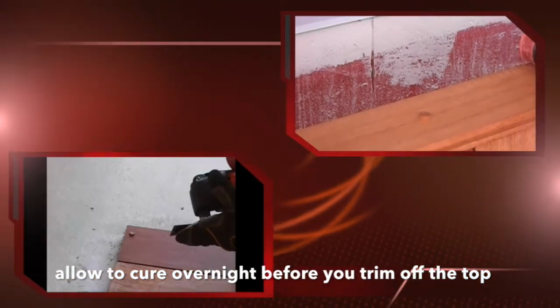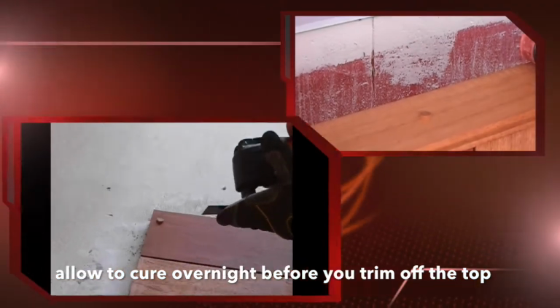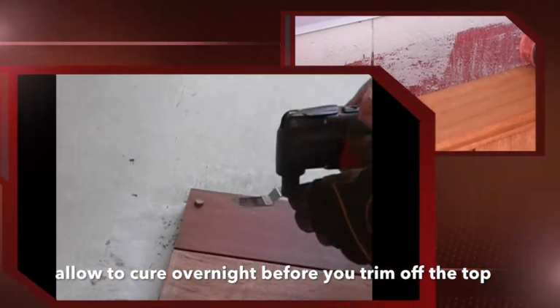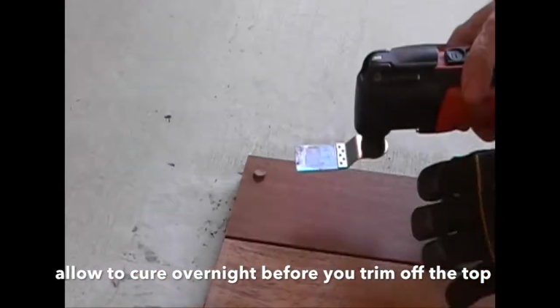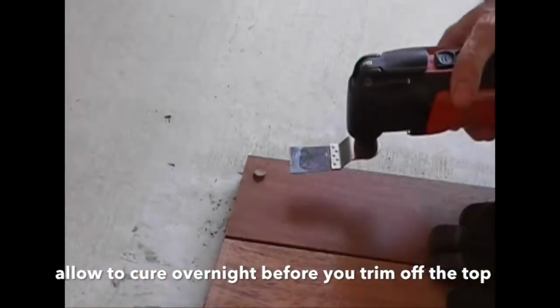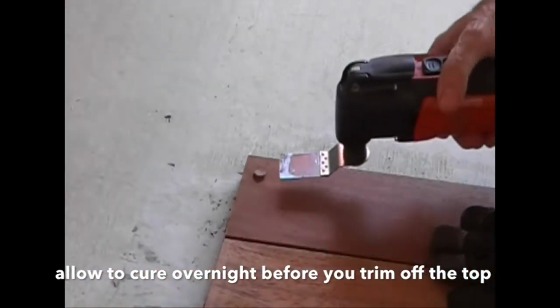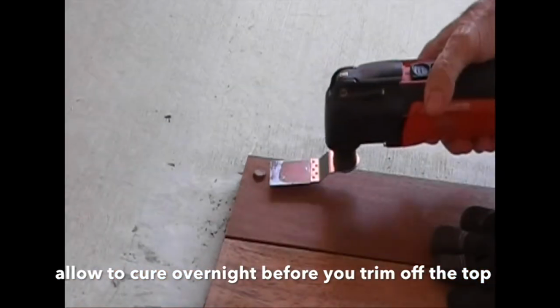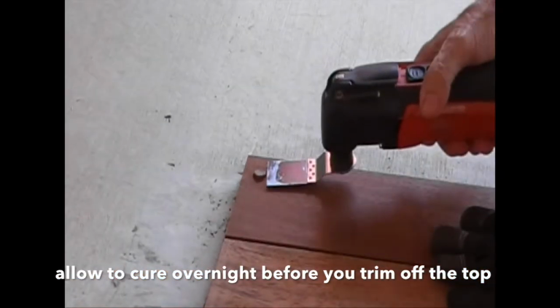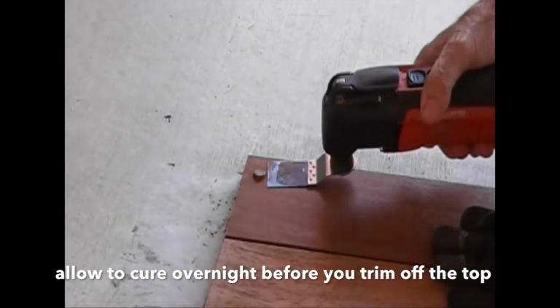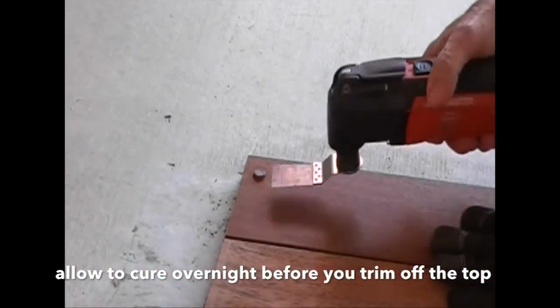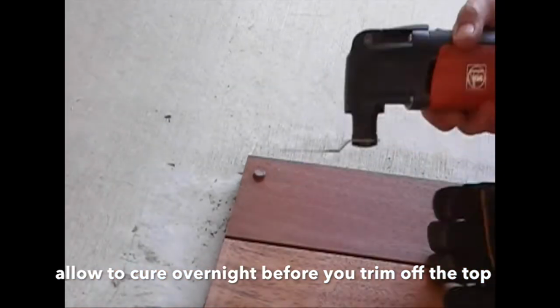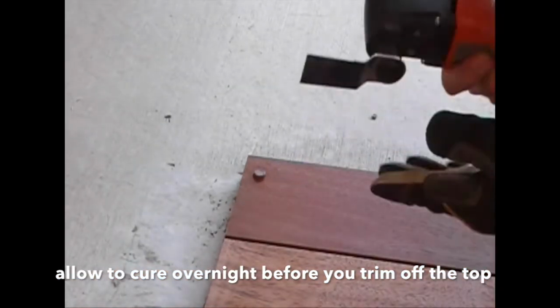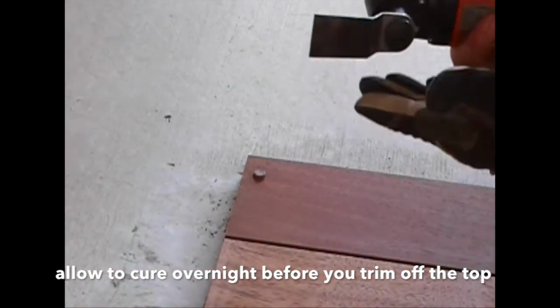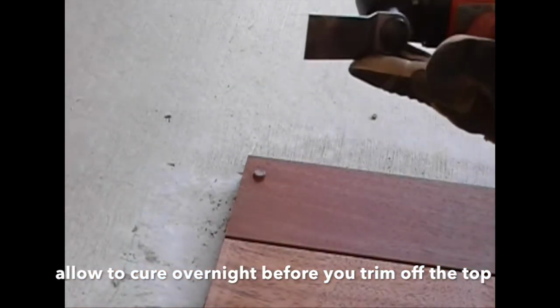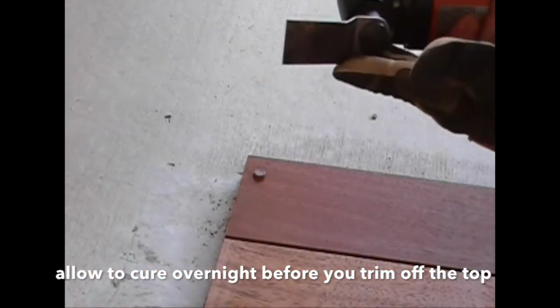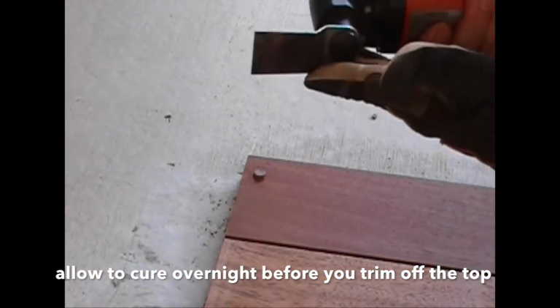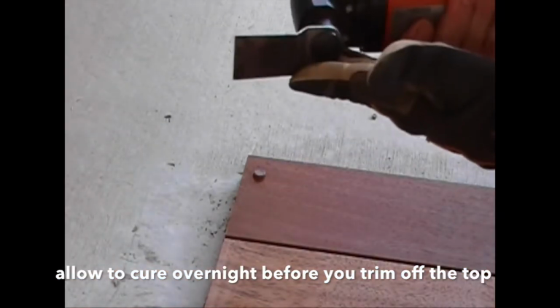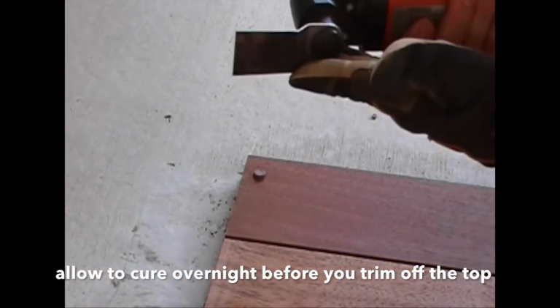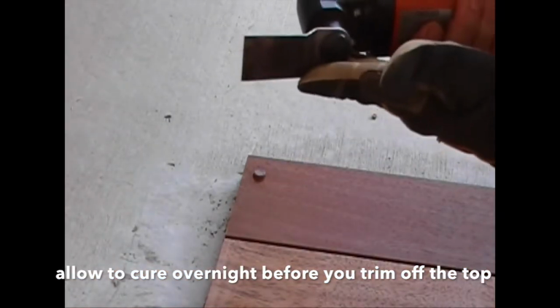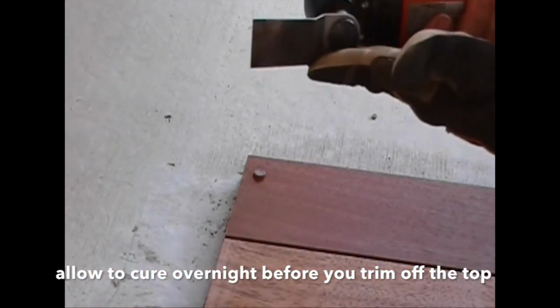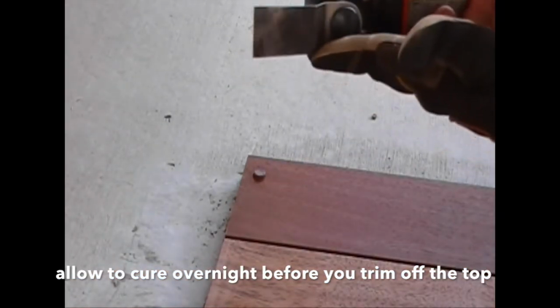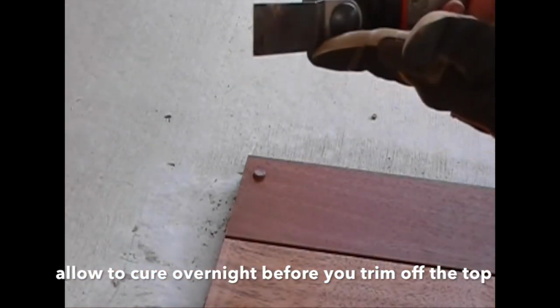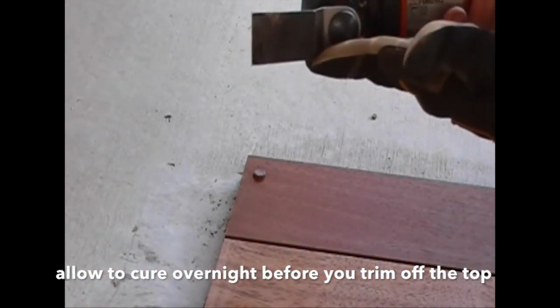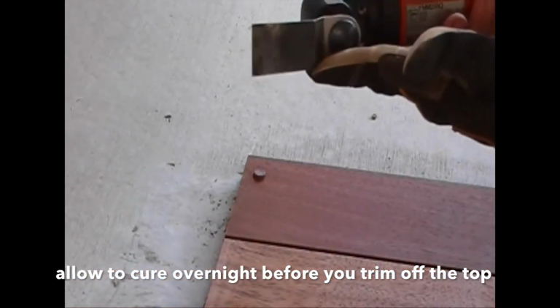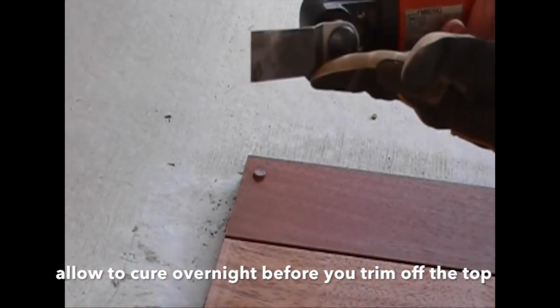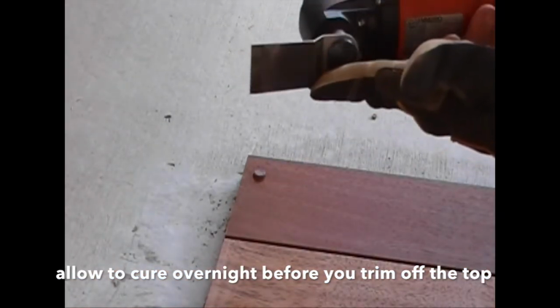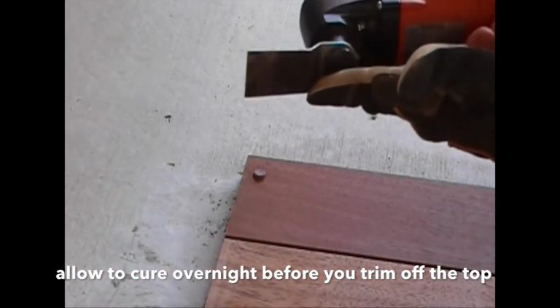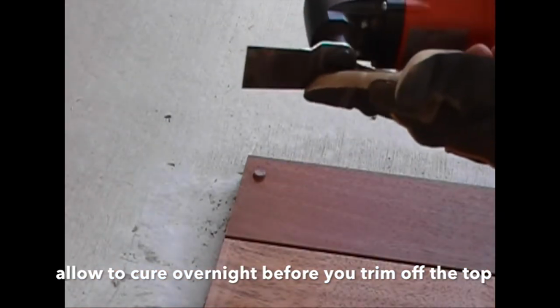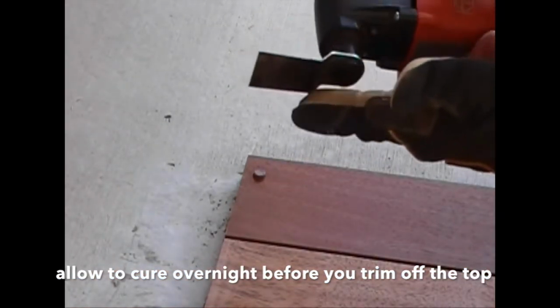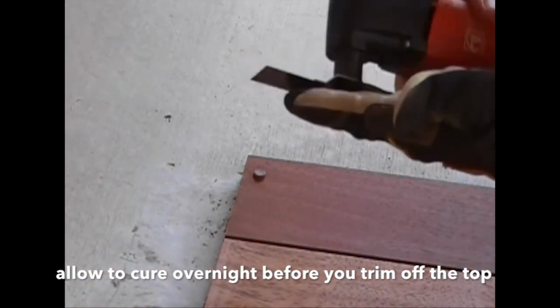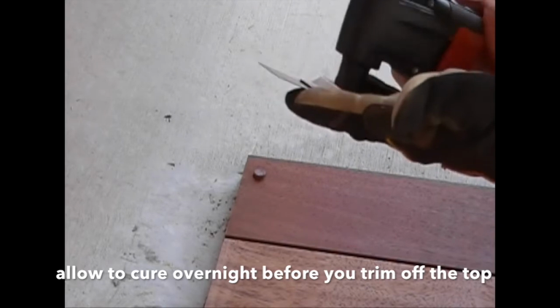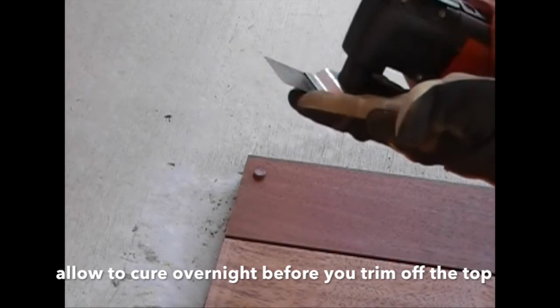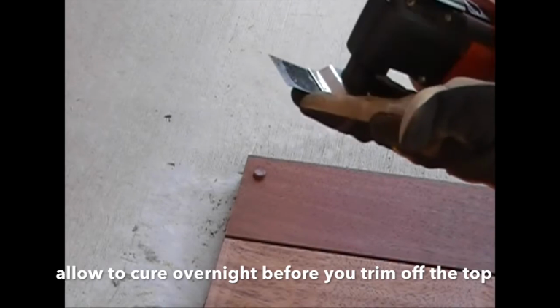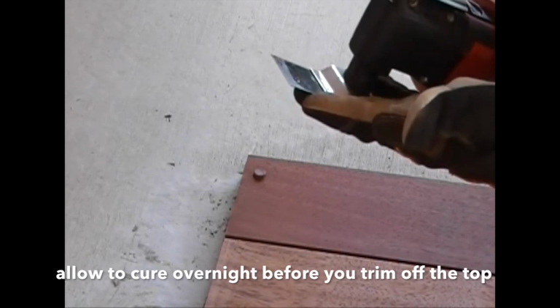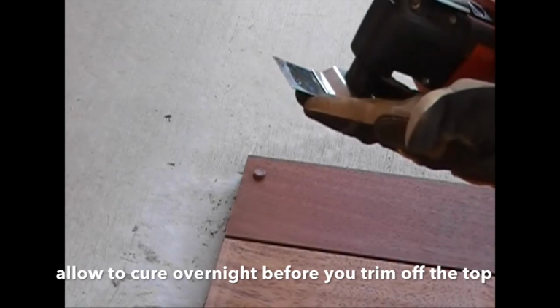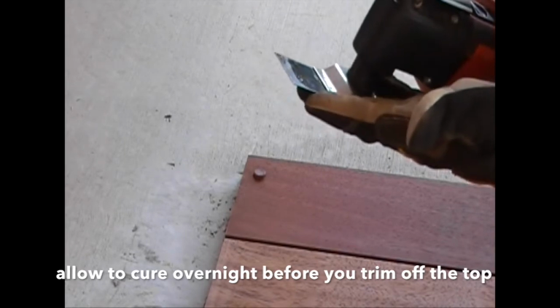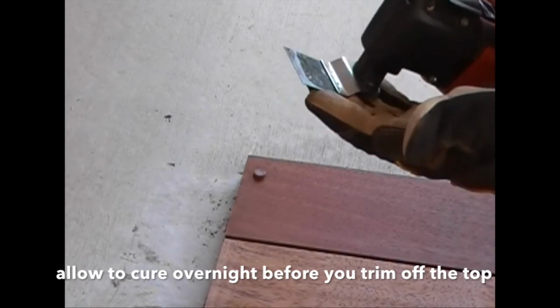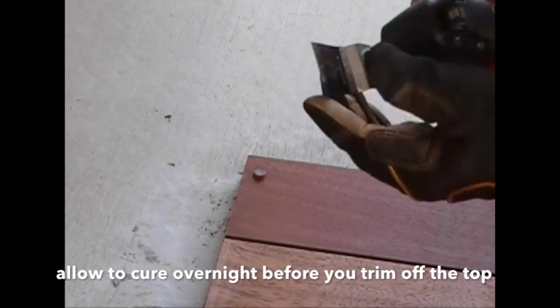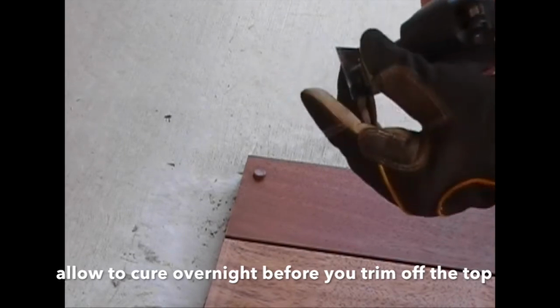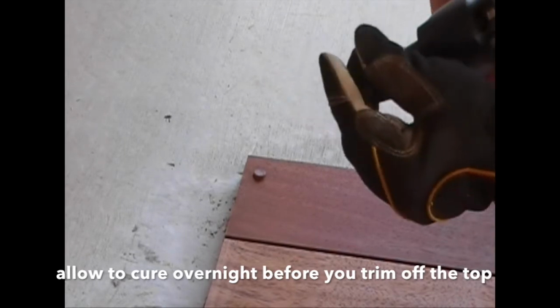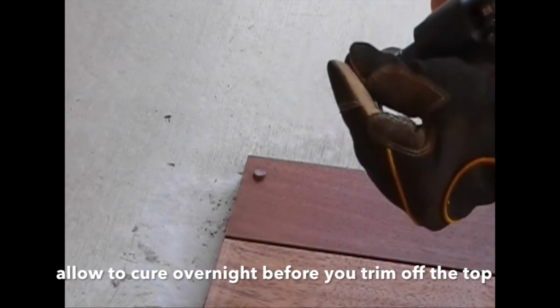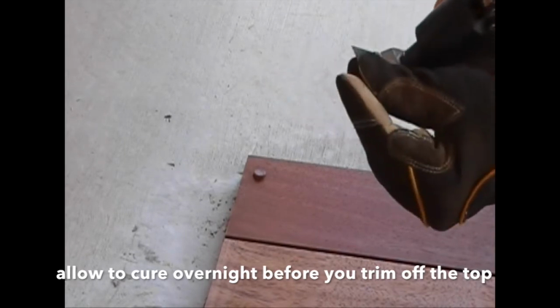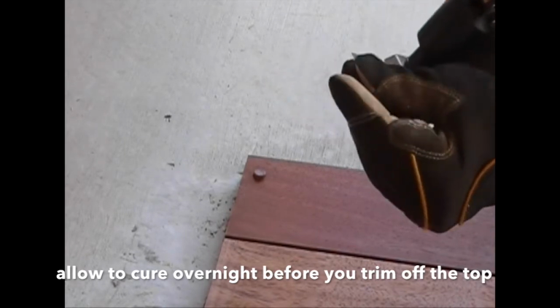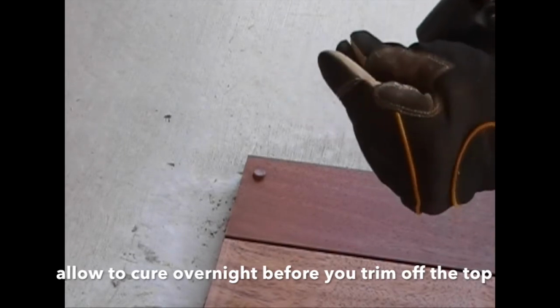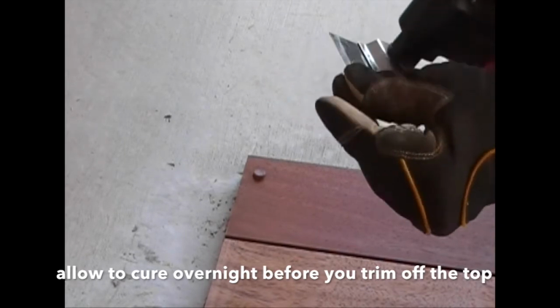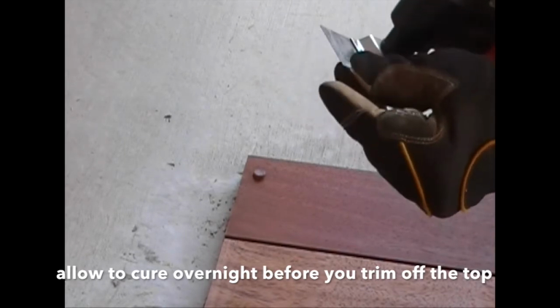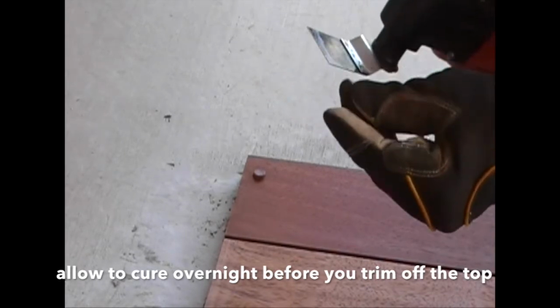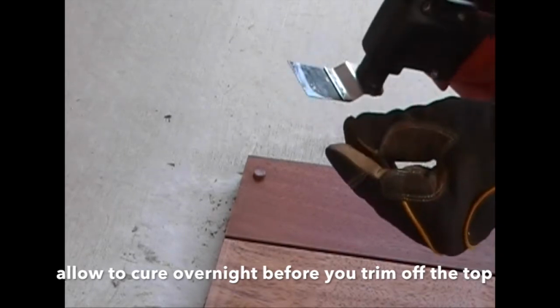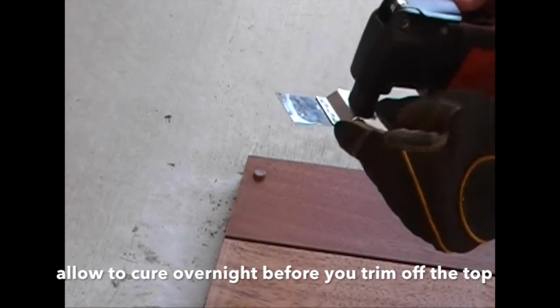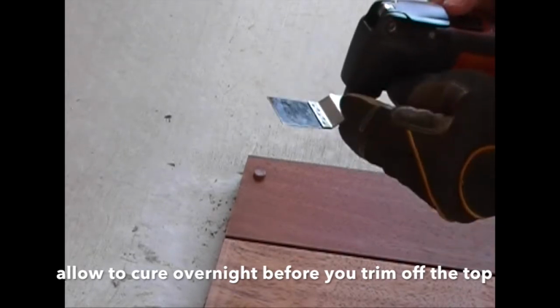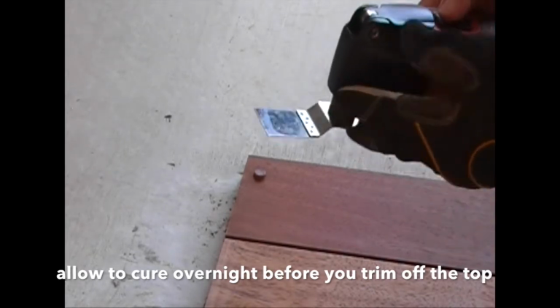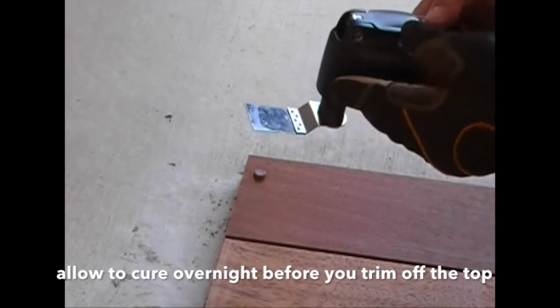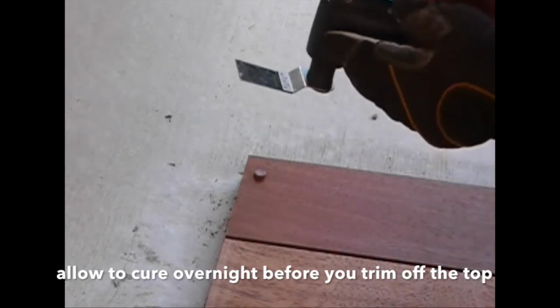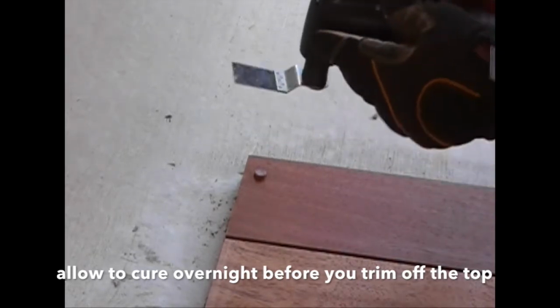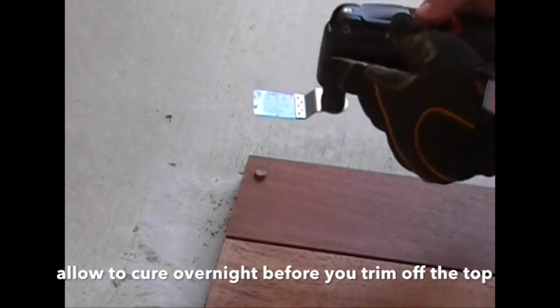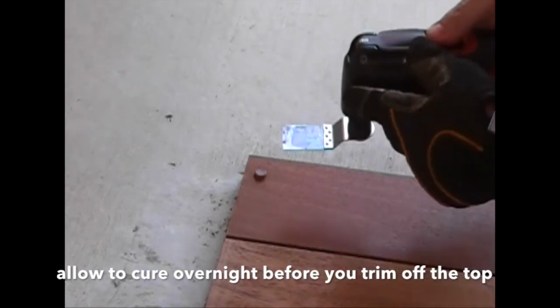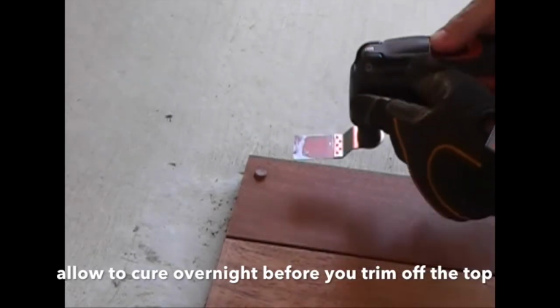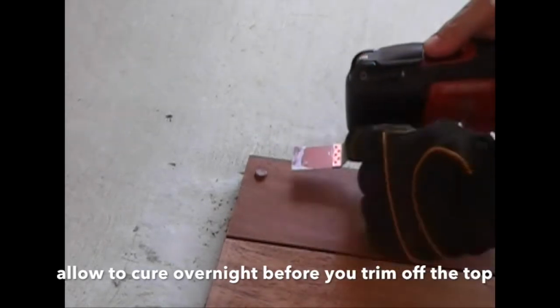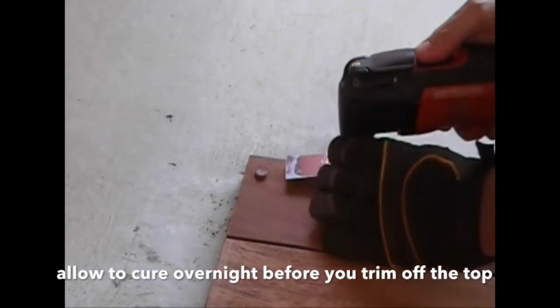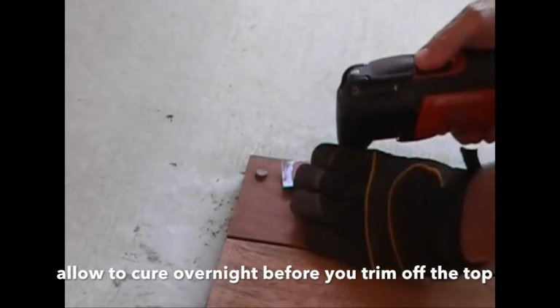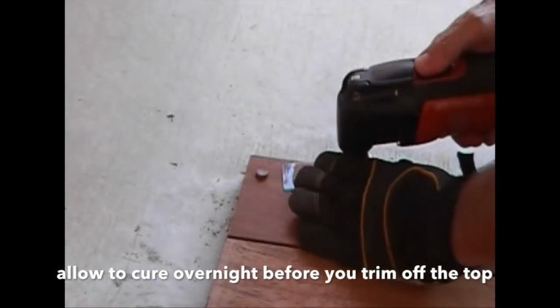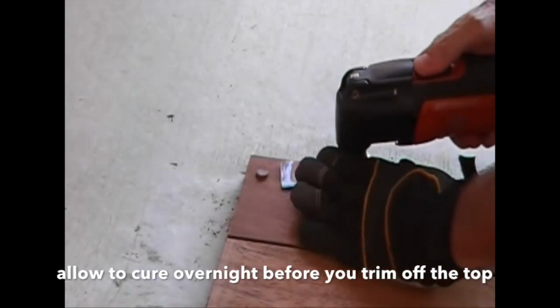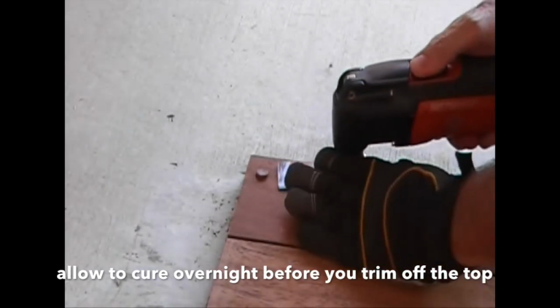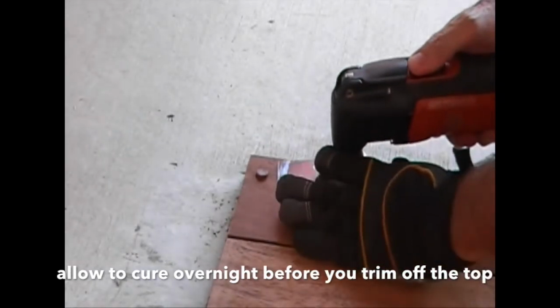Now we're just going to cut the tops of the plugs off. You've seen this tool before — it's the fine tool, it has an oscillating blade. It's perfect. We're going in.